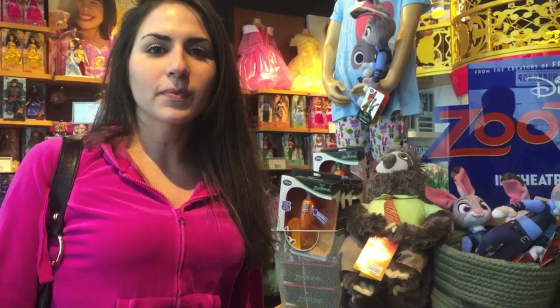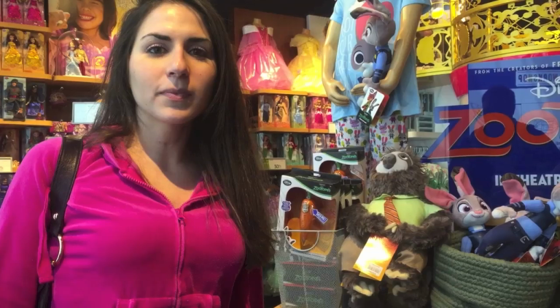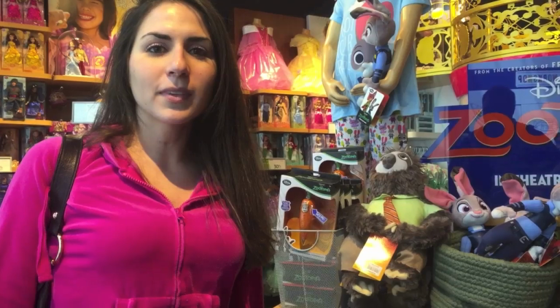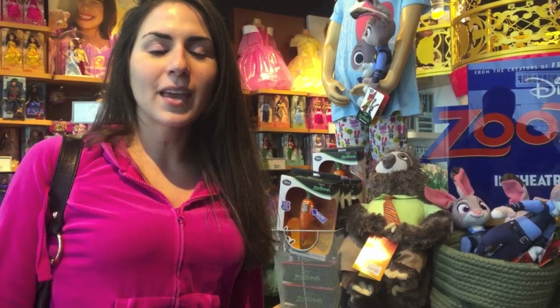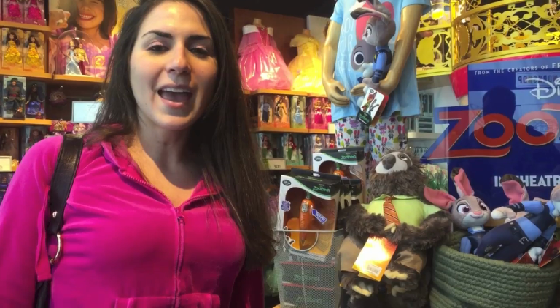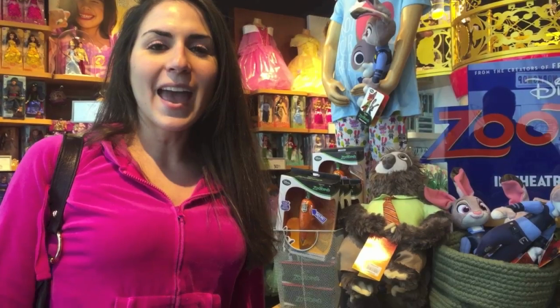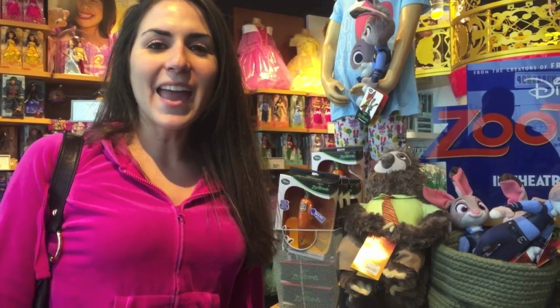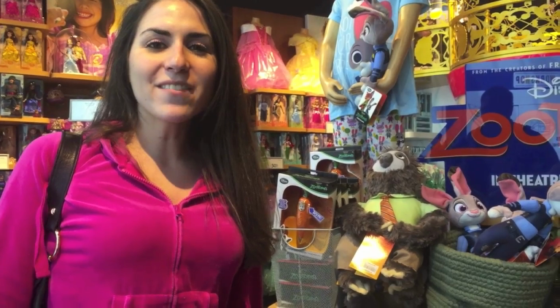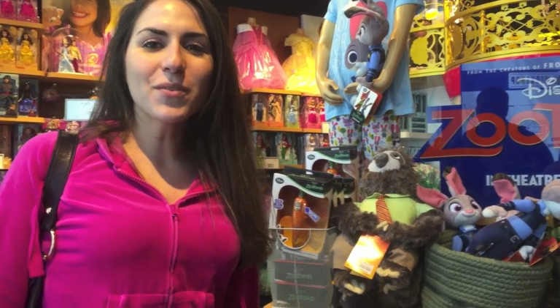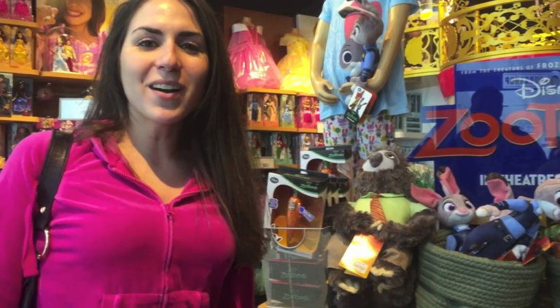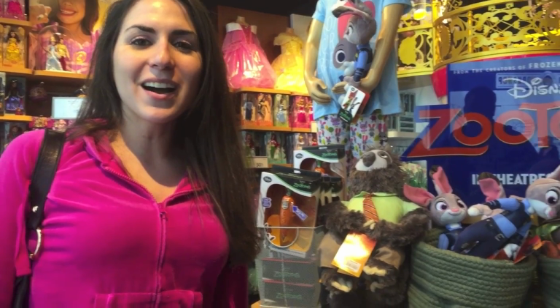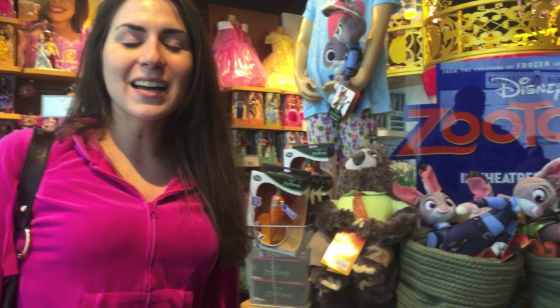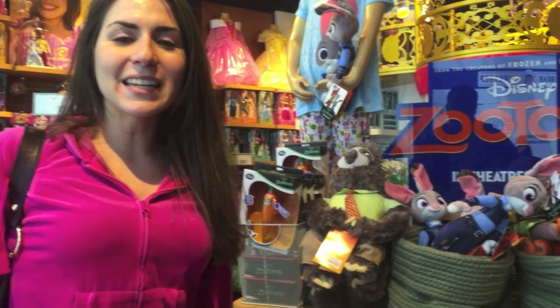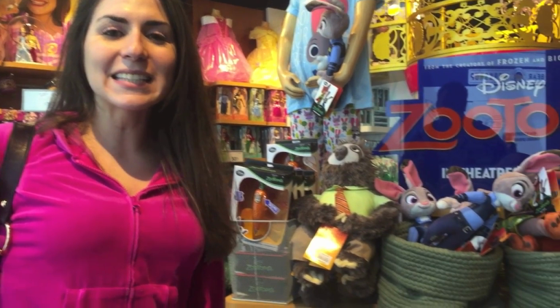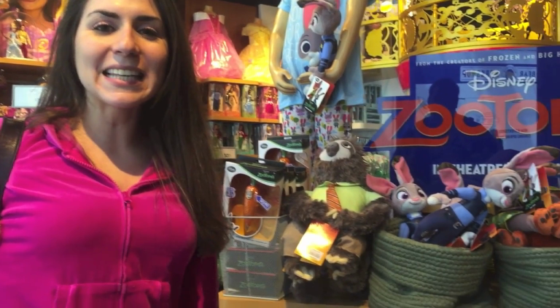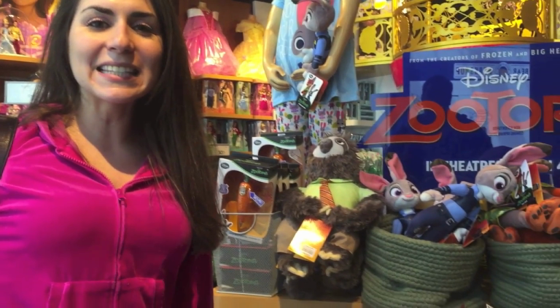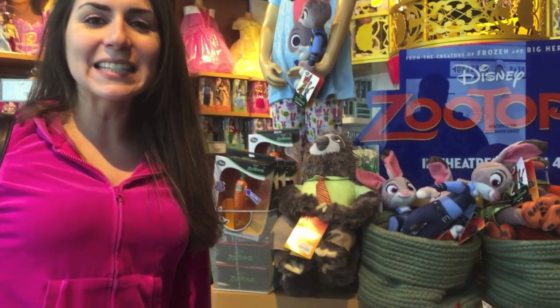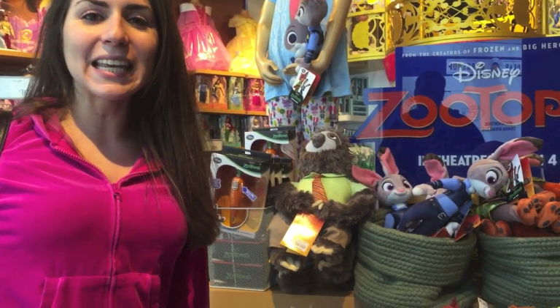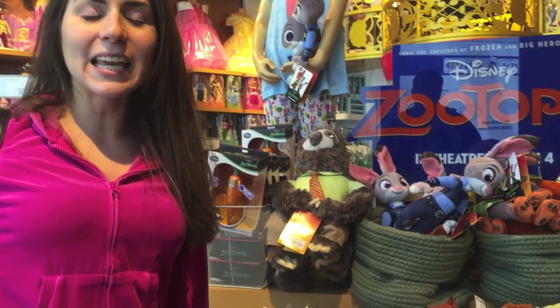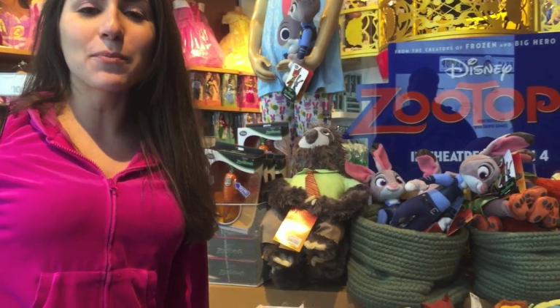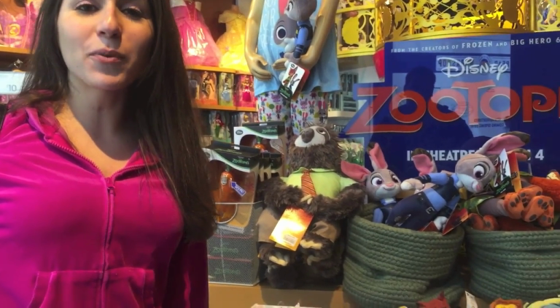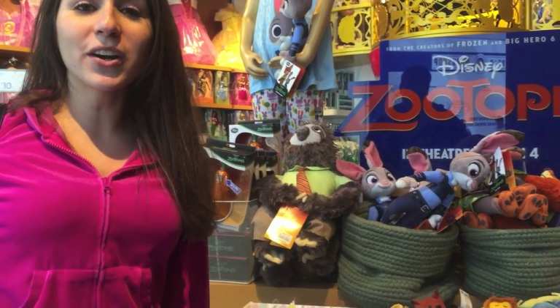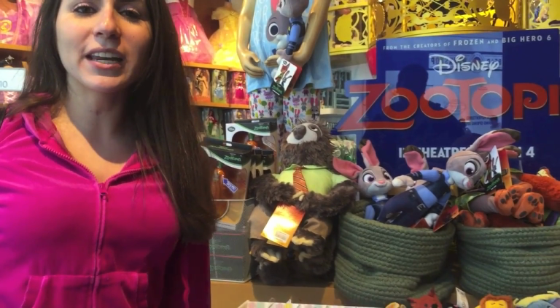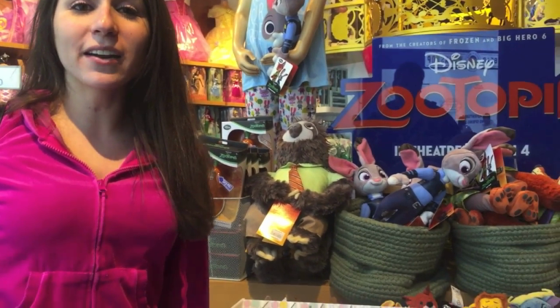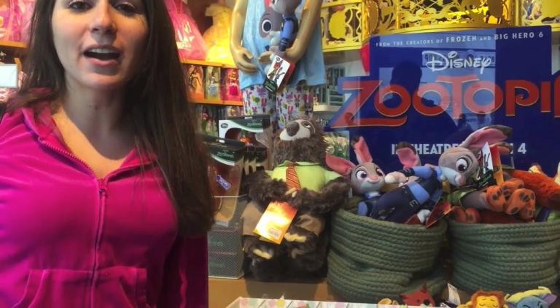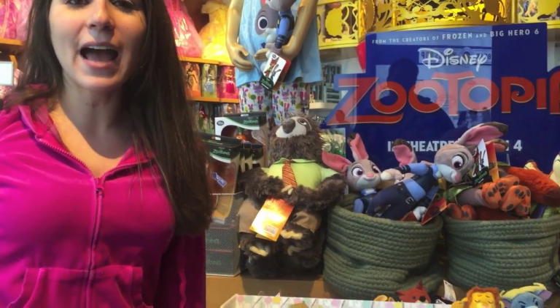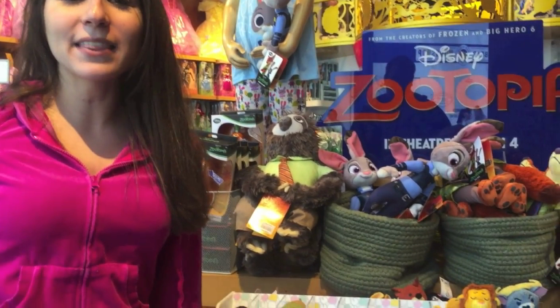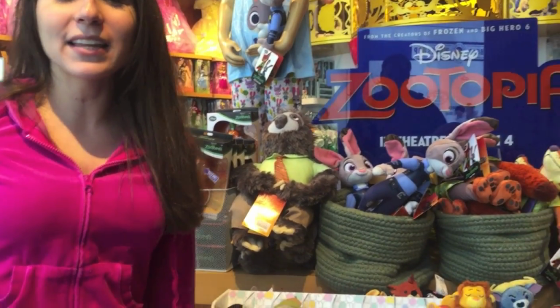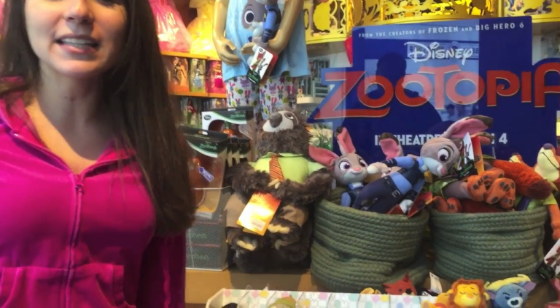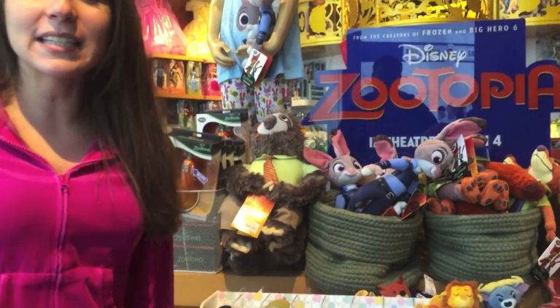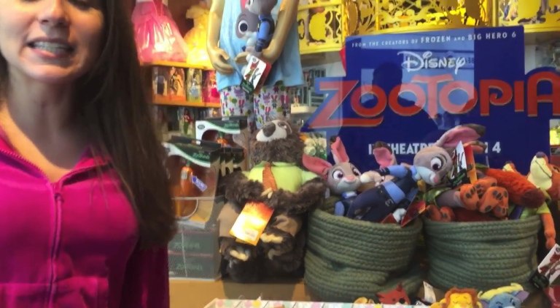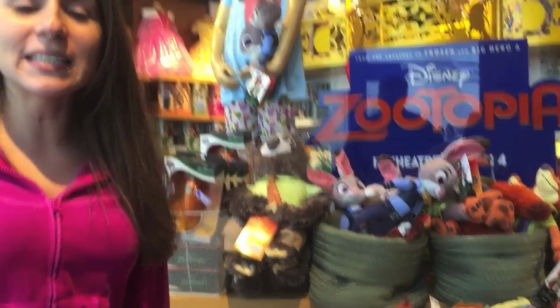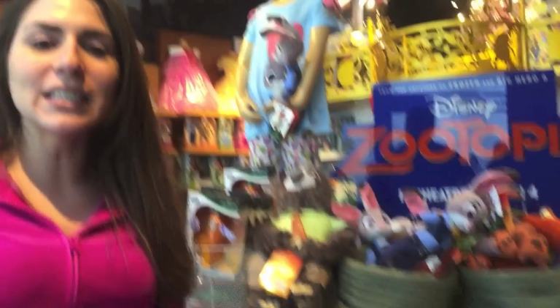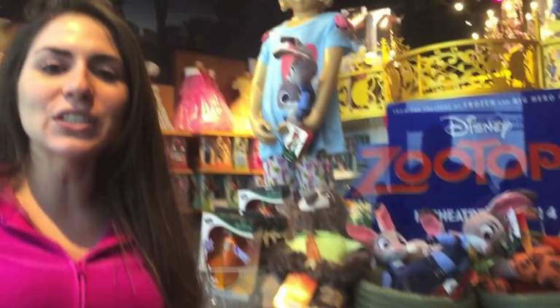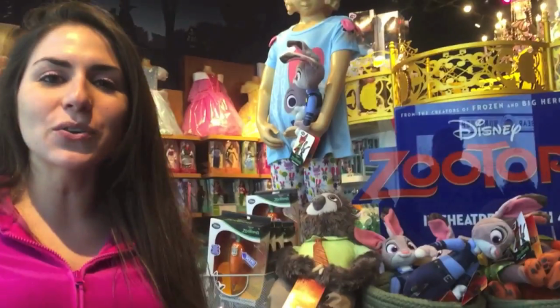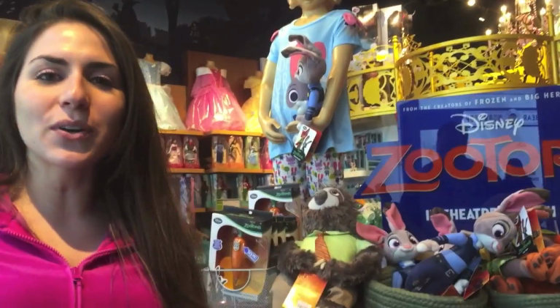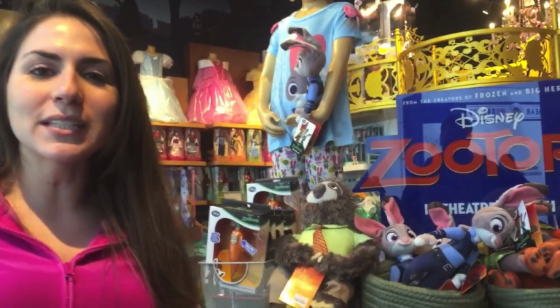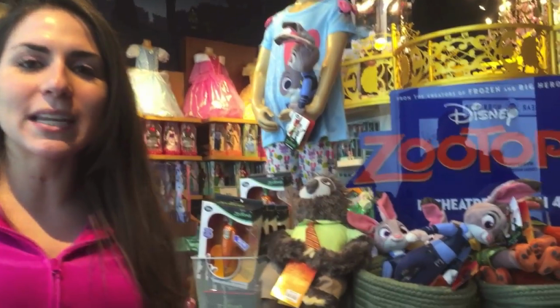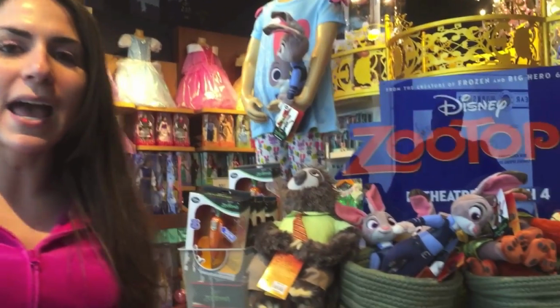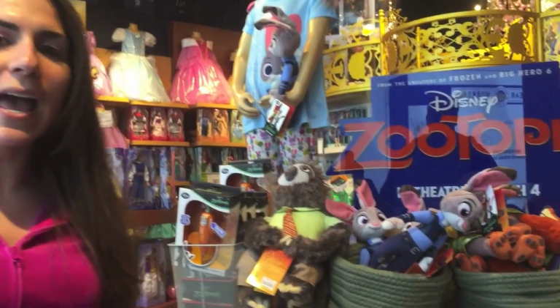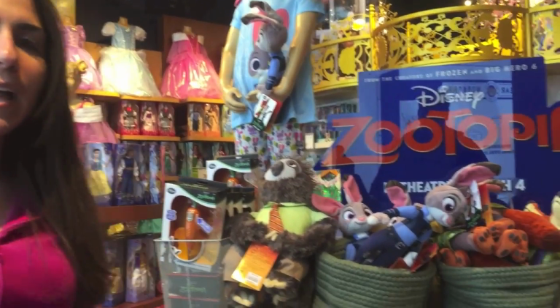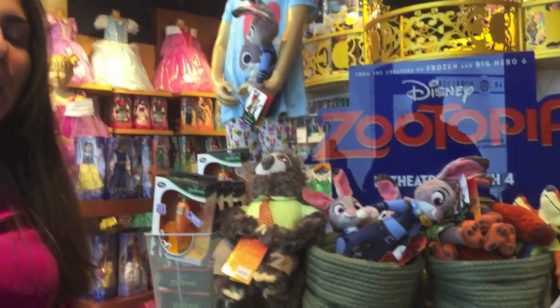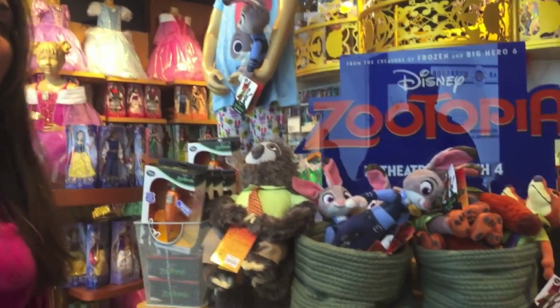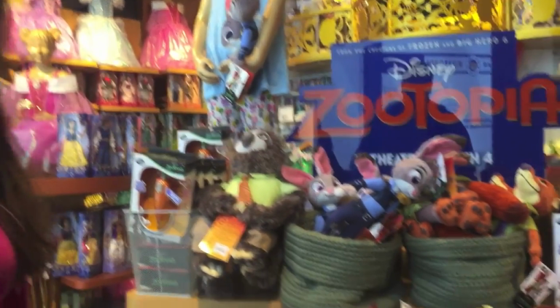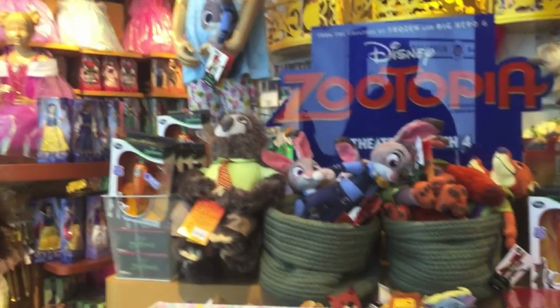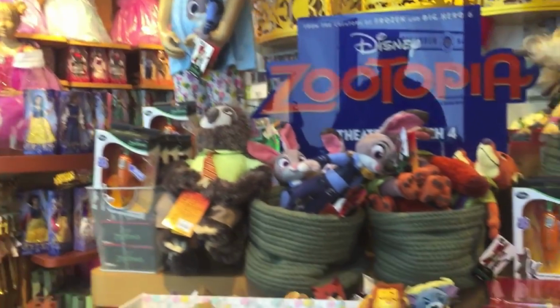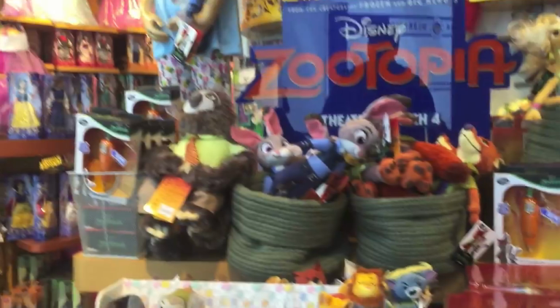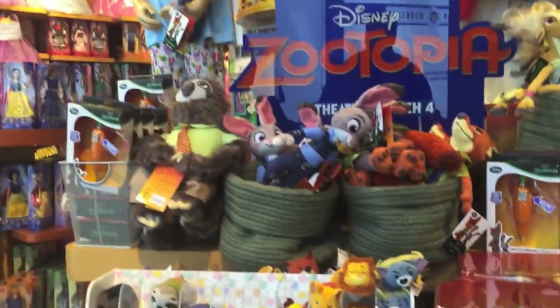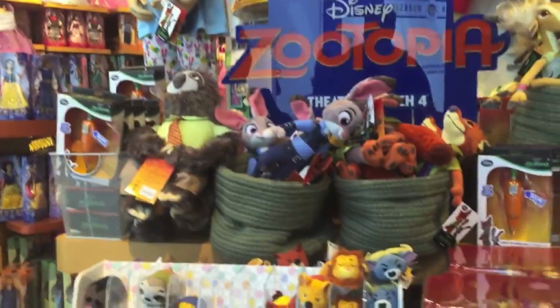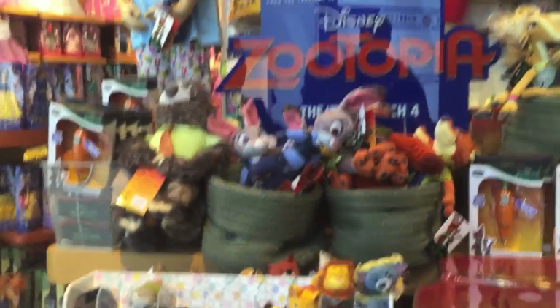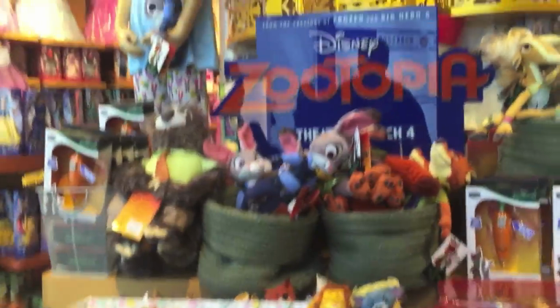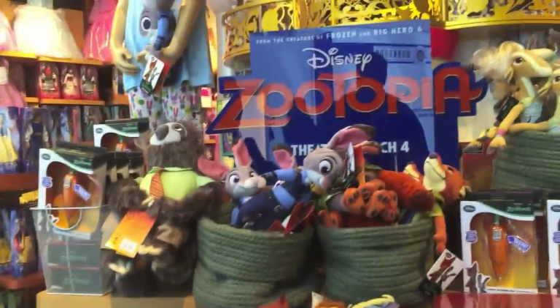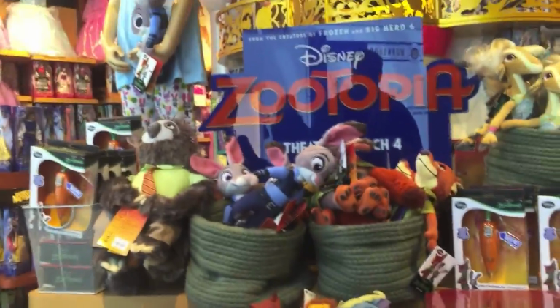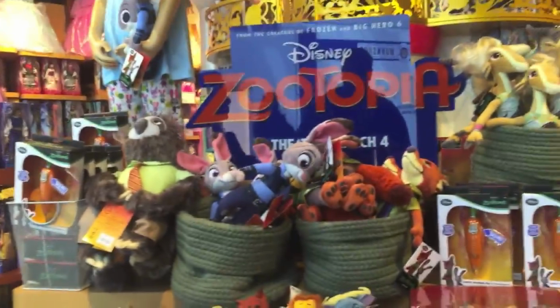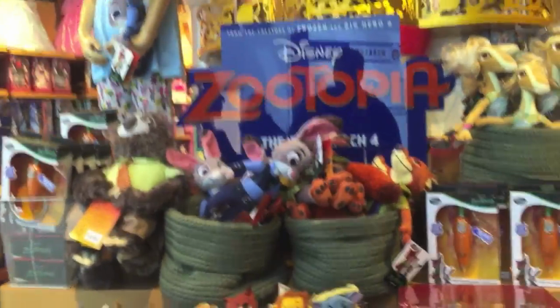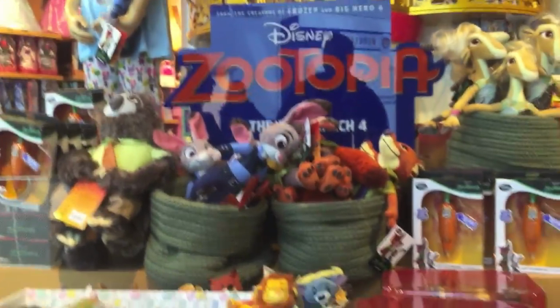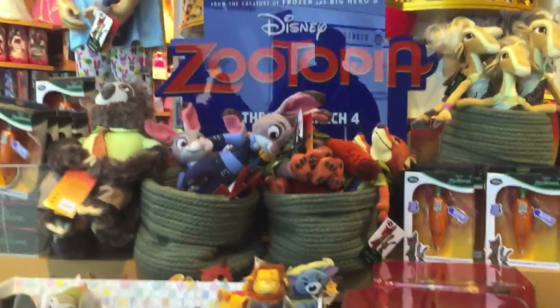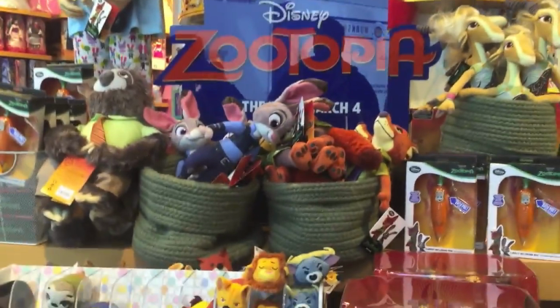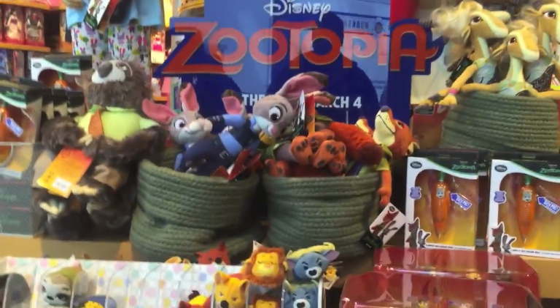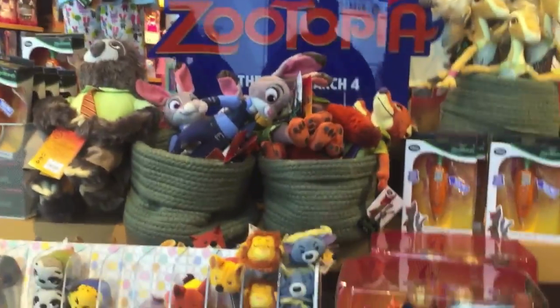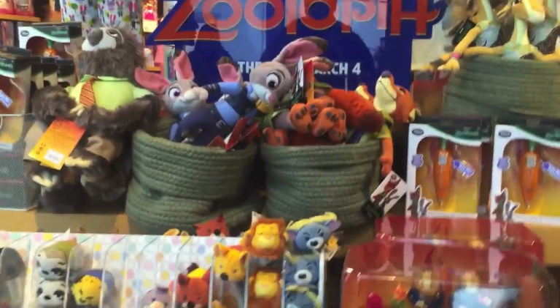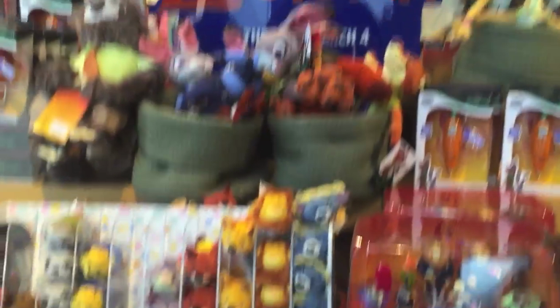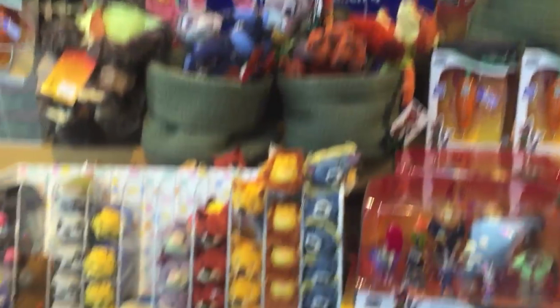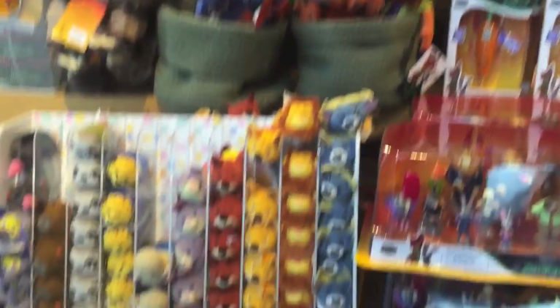Hey everyone! It's Lindsay and we're here at the Disney Store today and we're looking at some of the Zootopia merchandise.